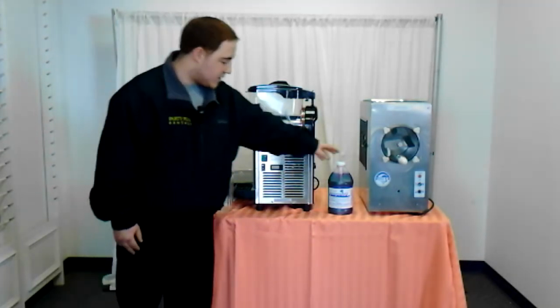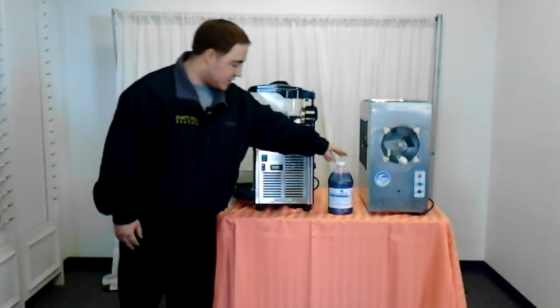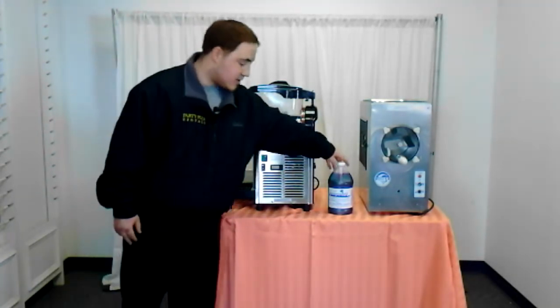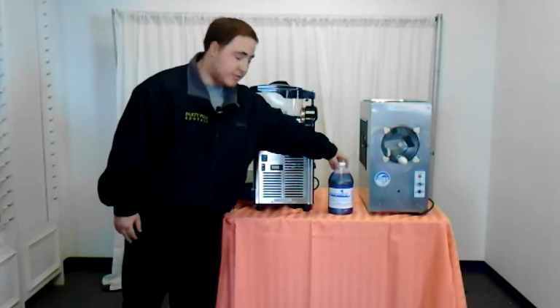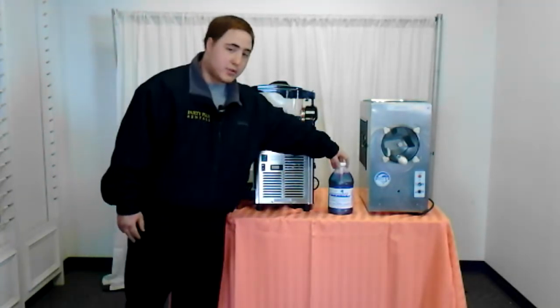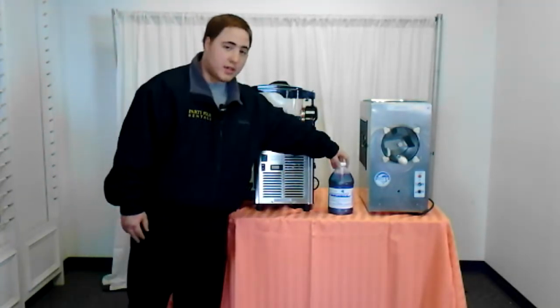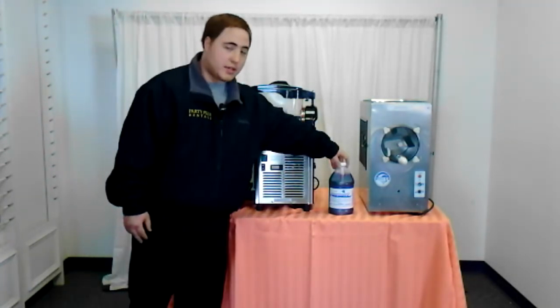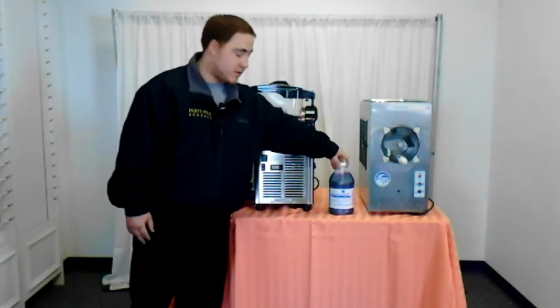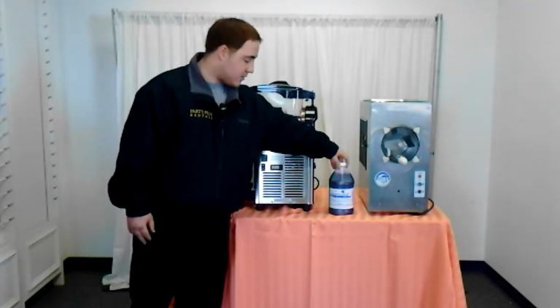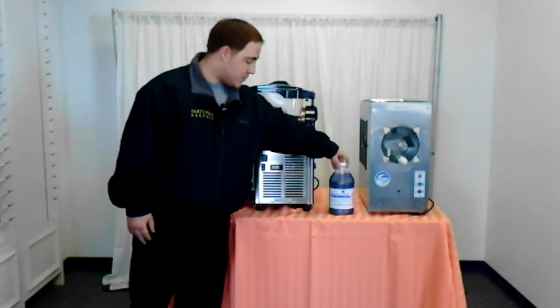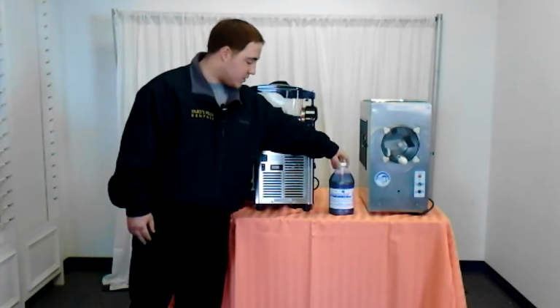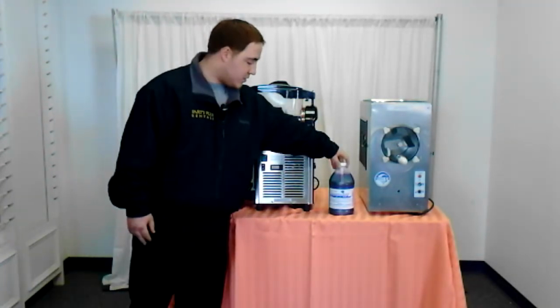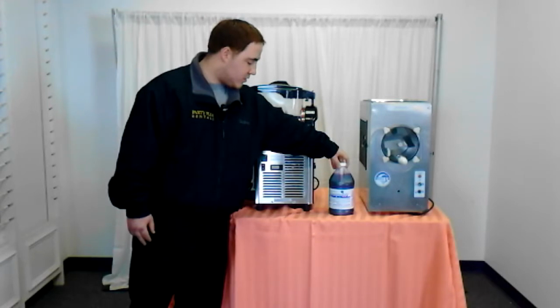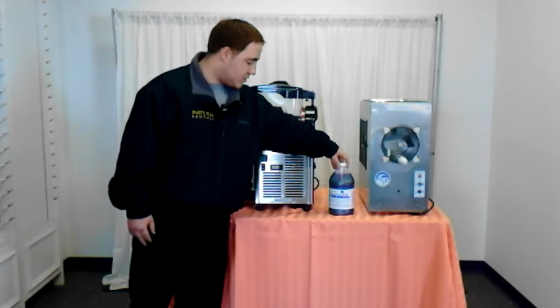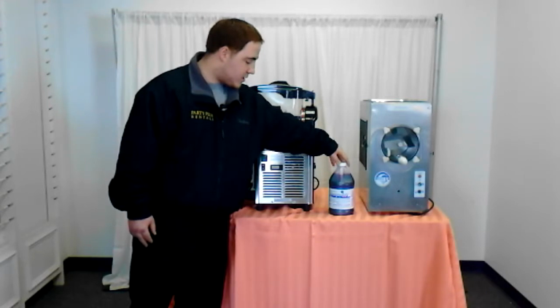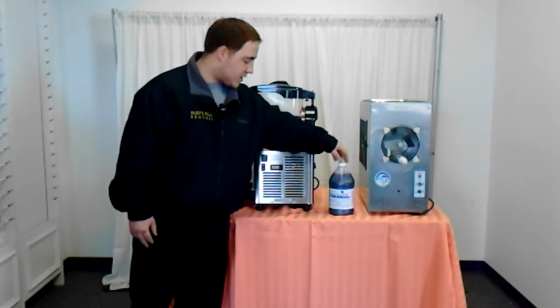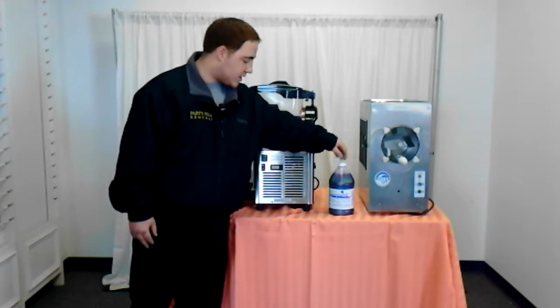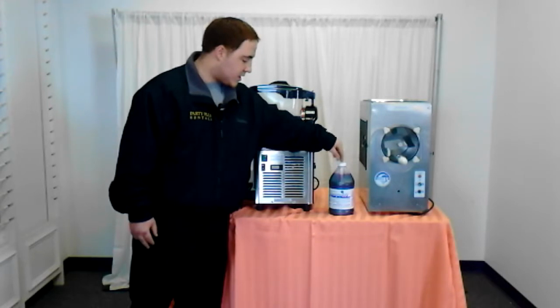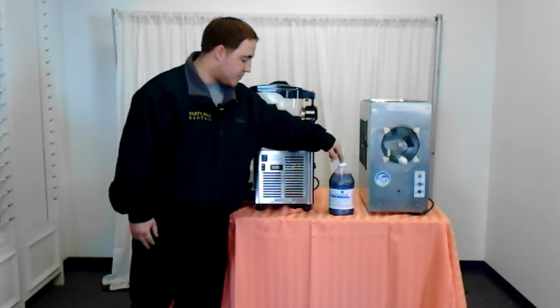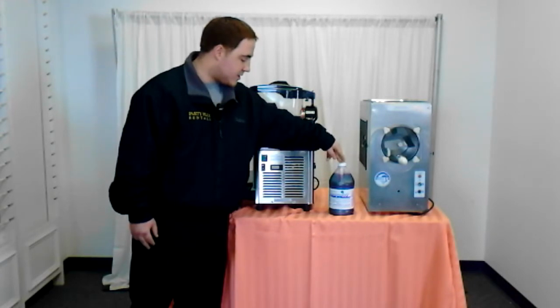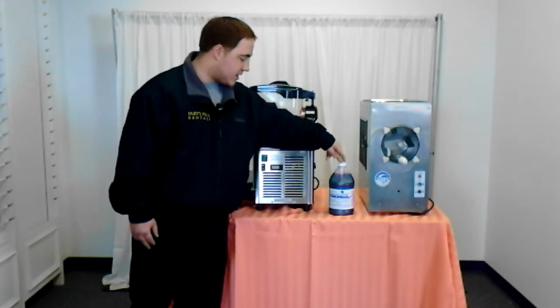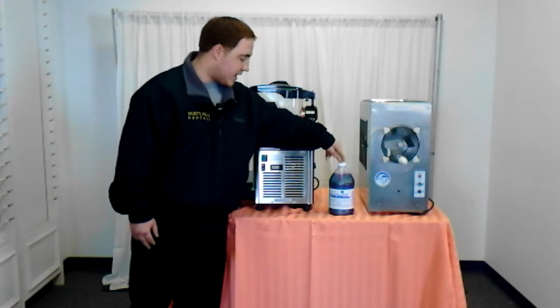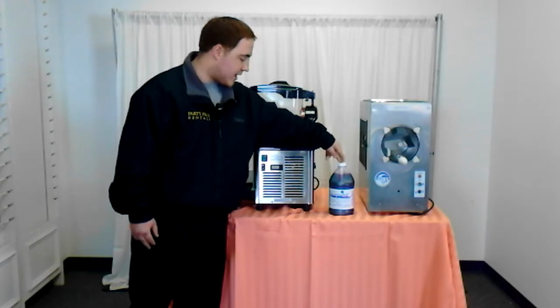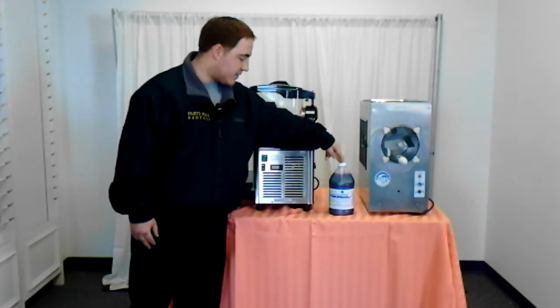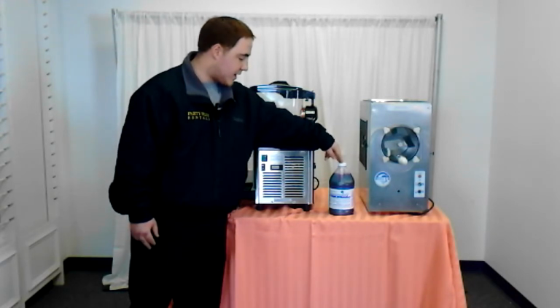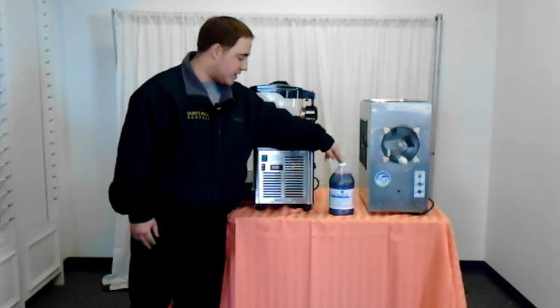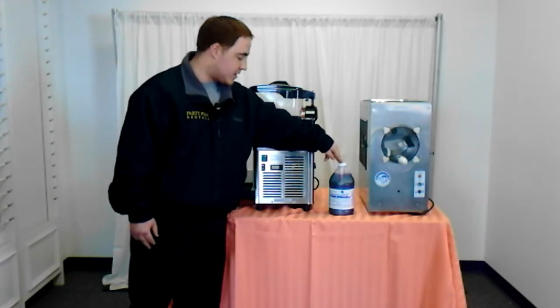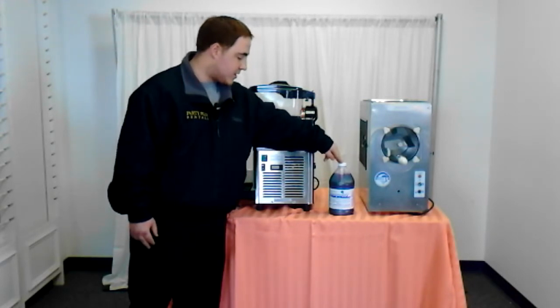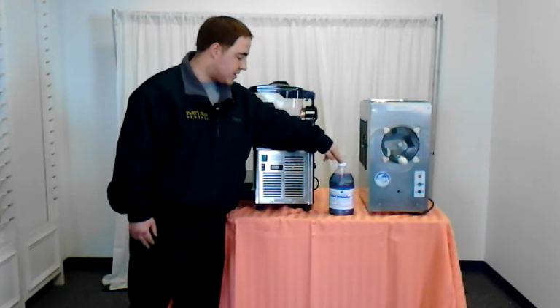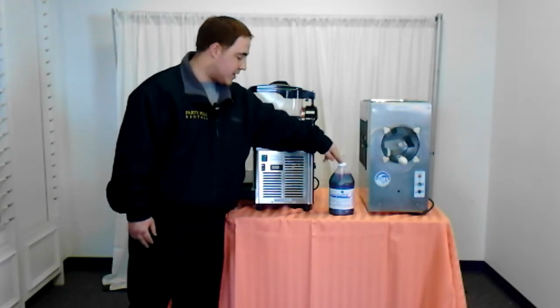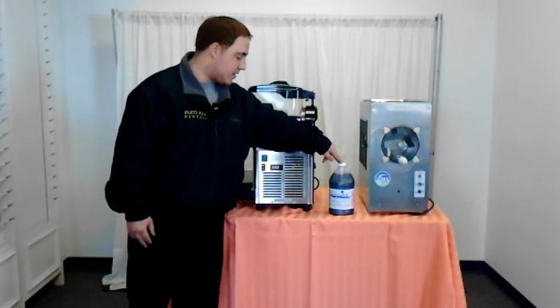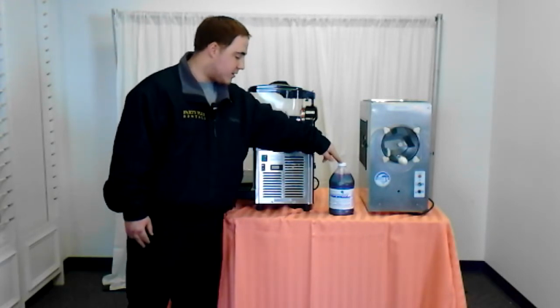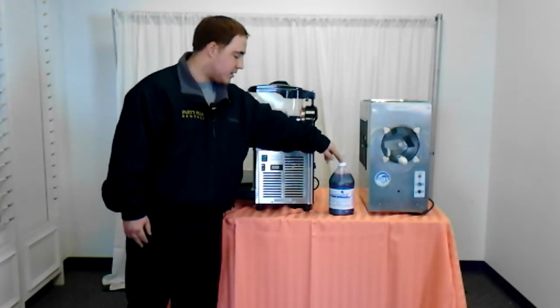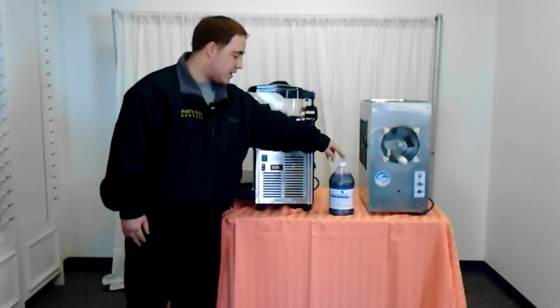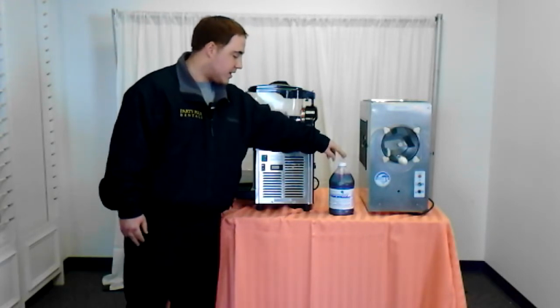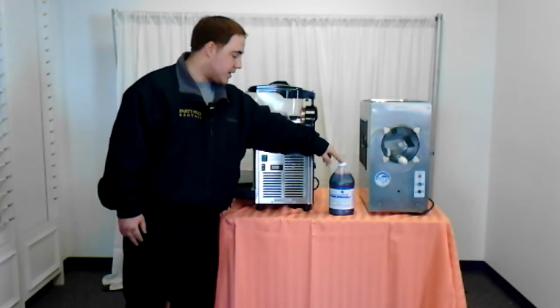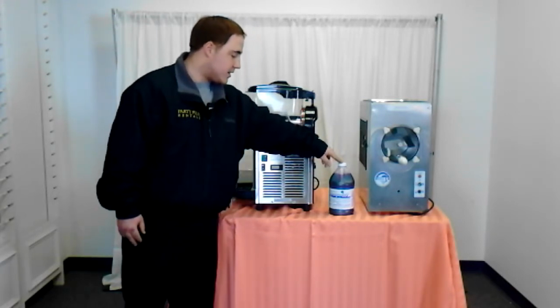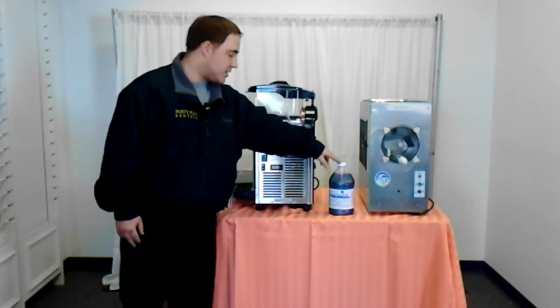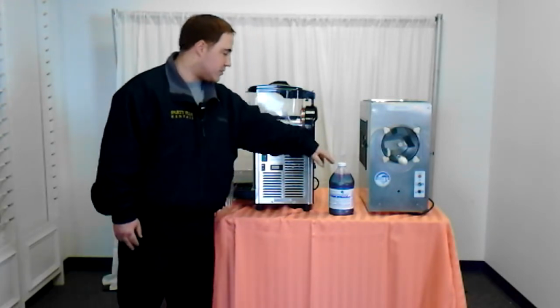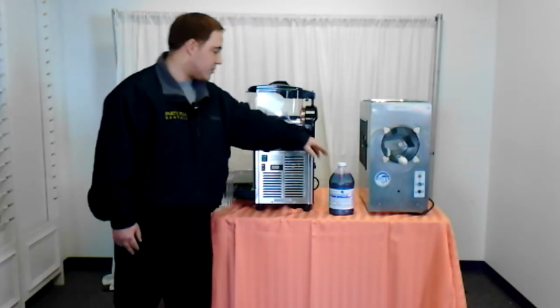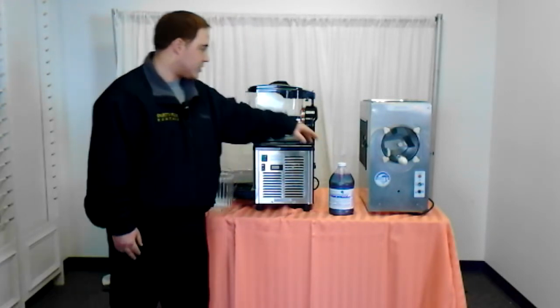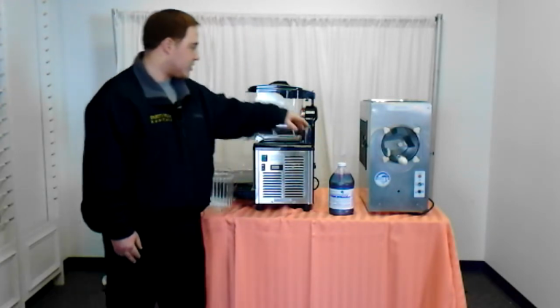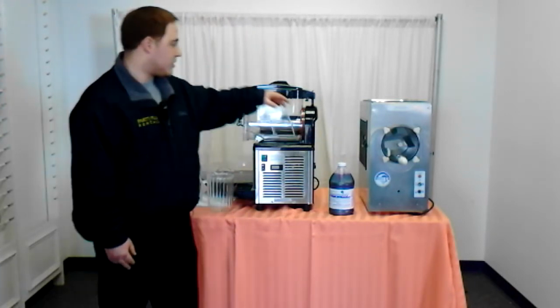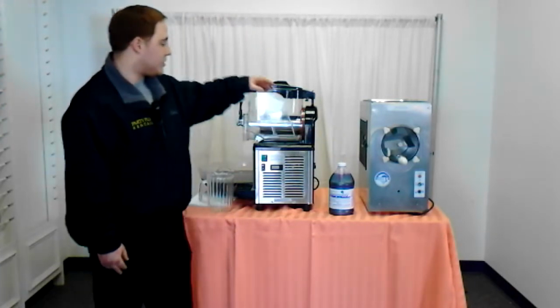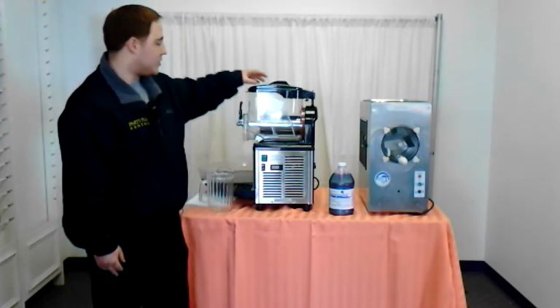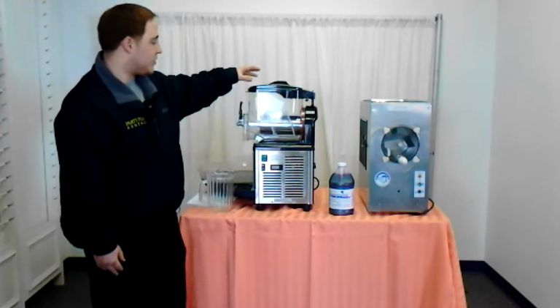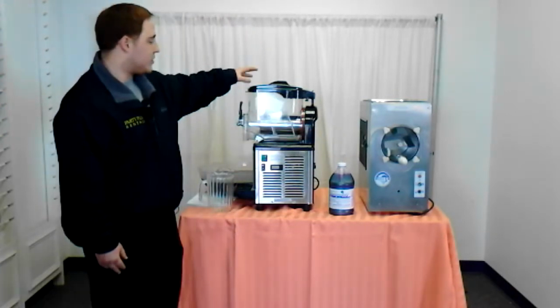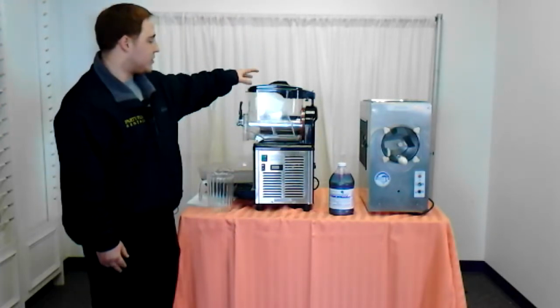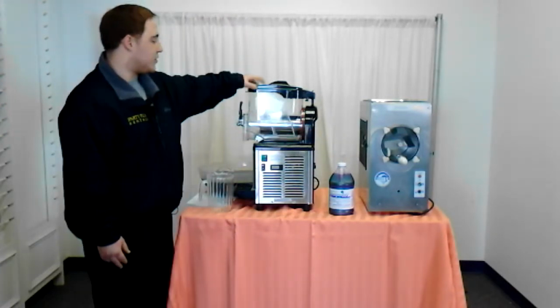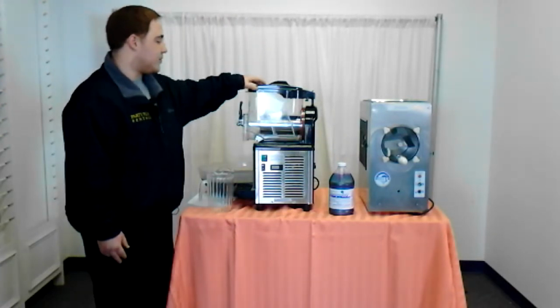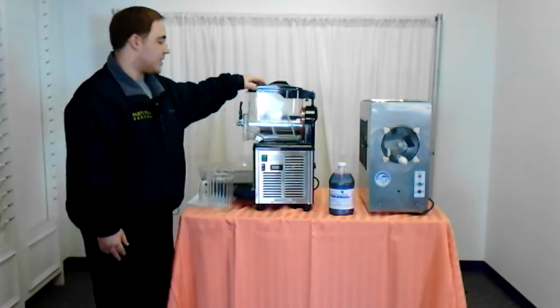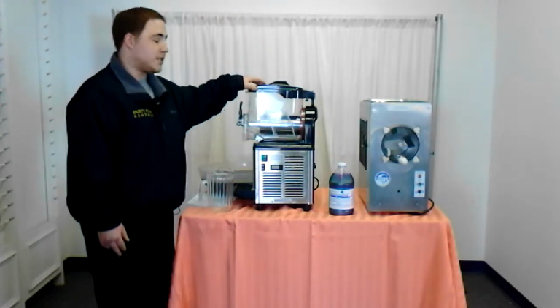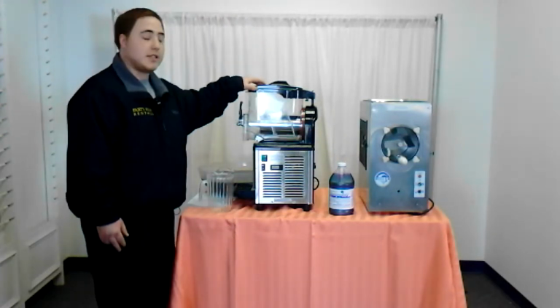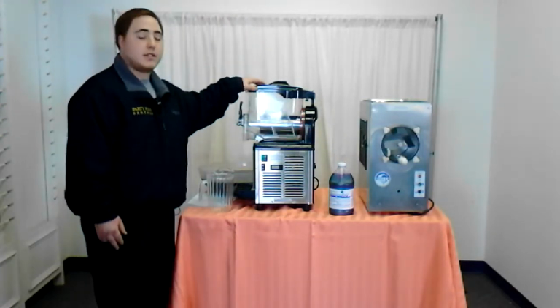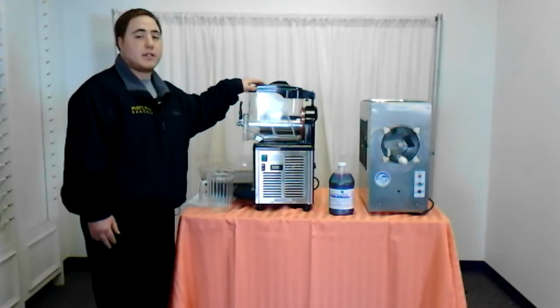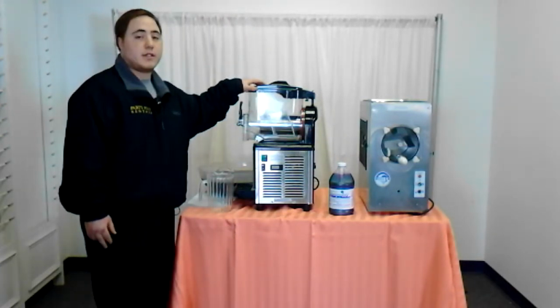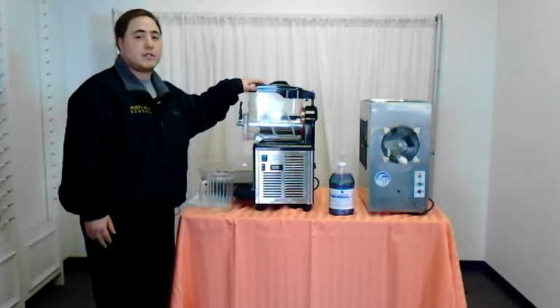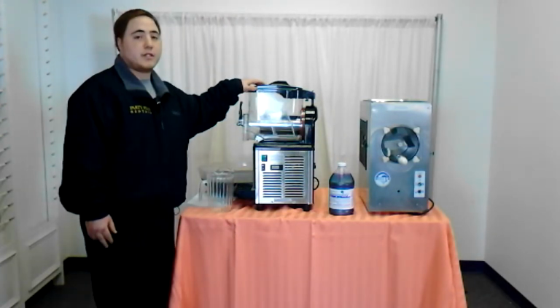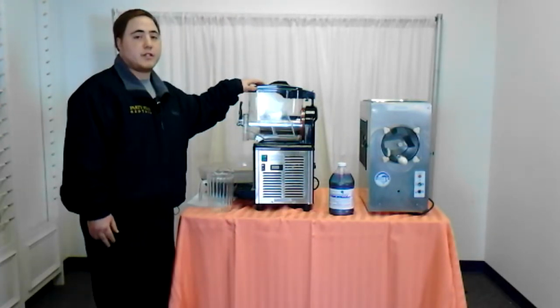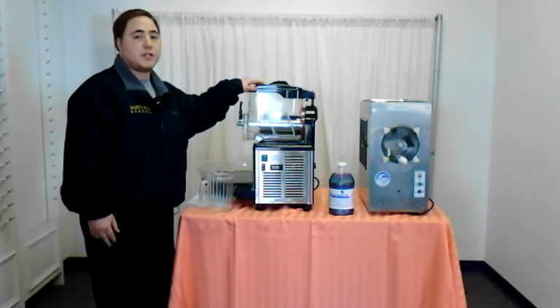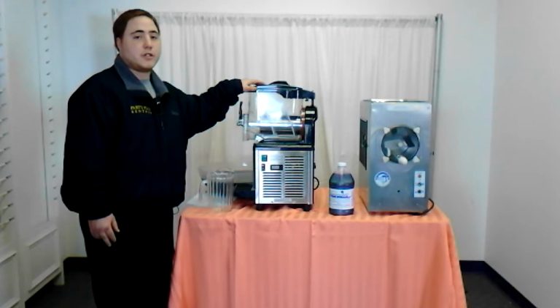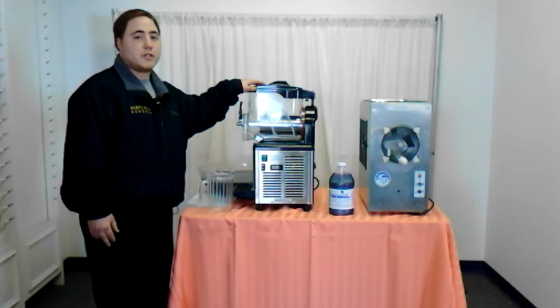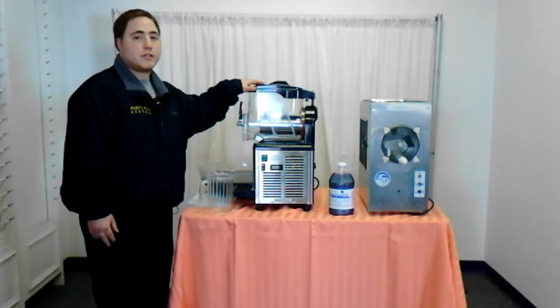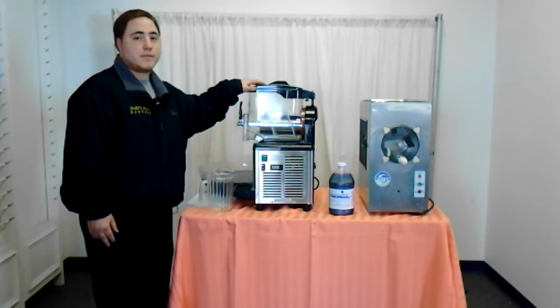This is the product that we use. It comes in a half-gallon container and this is what you're going to use to mix it into the unit.